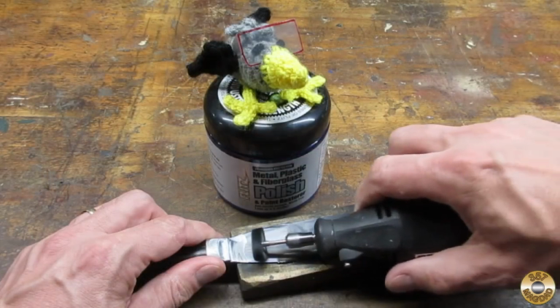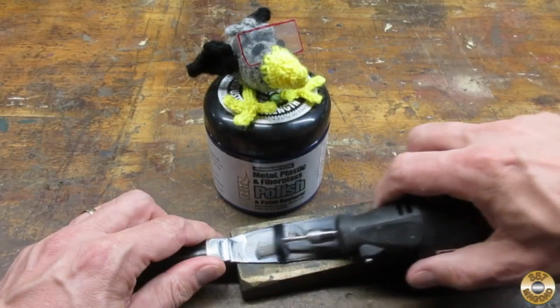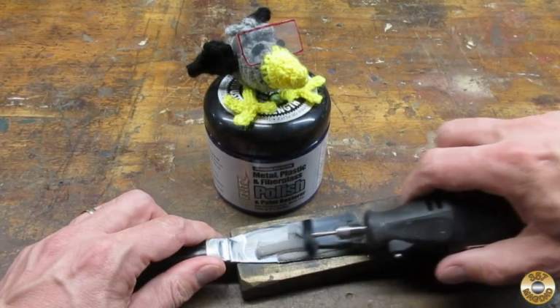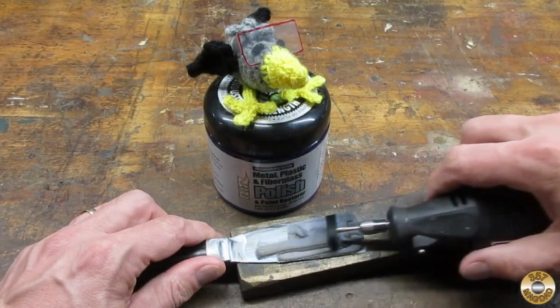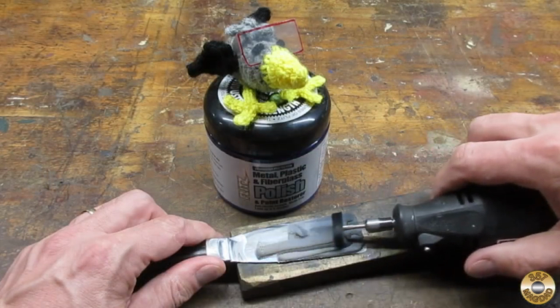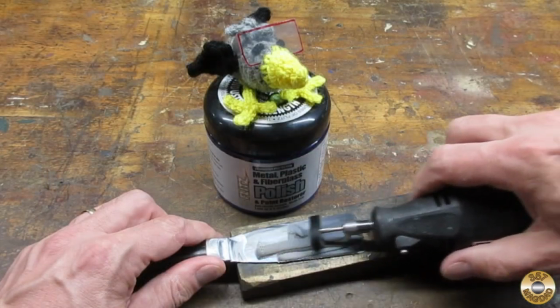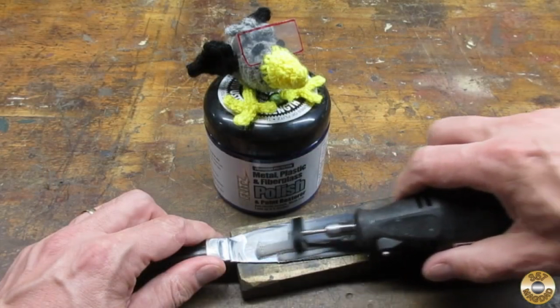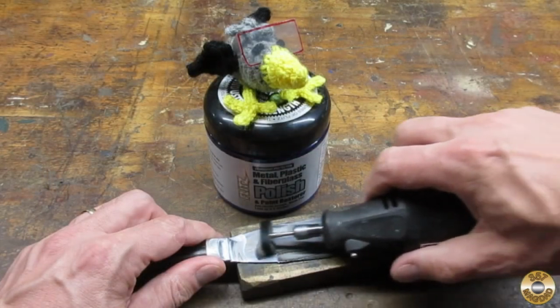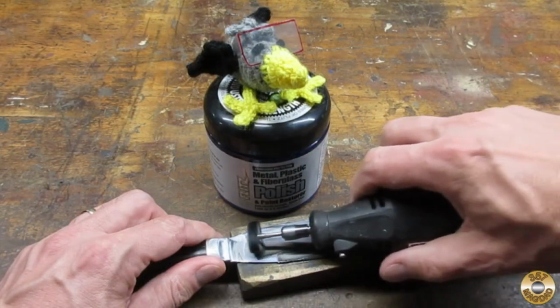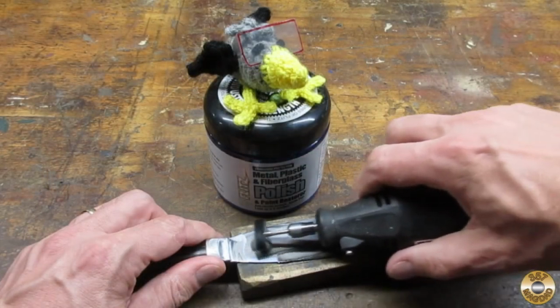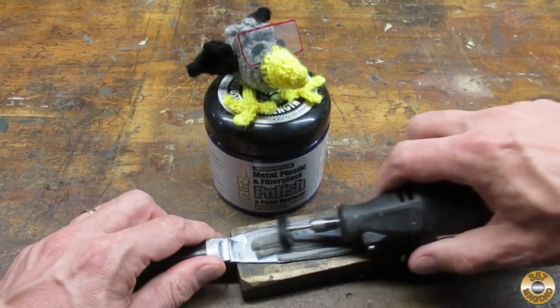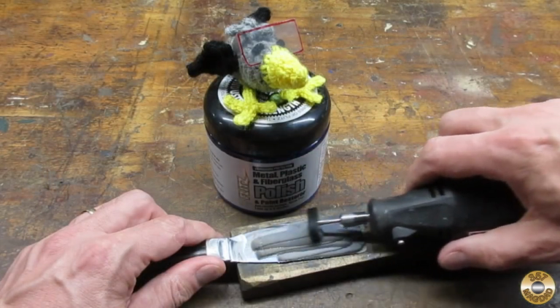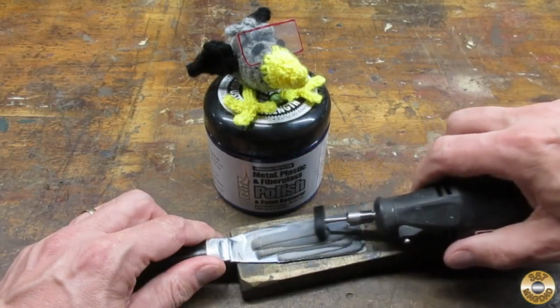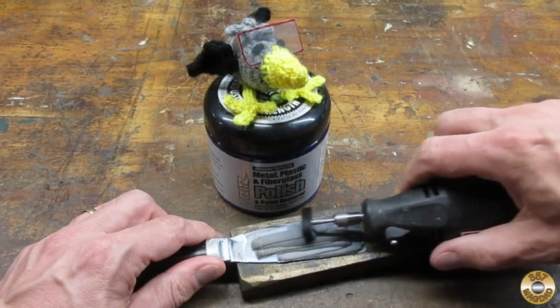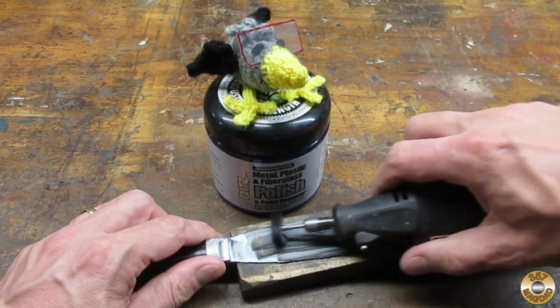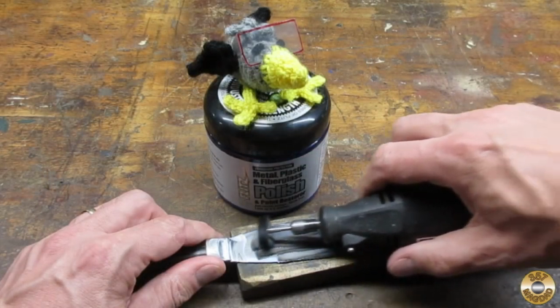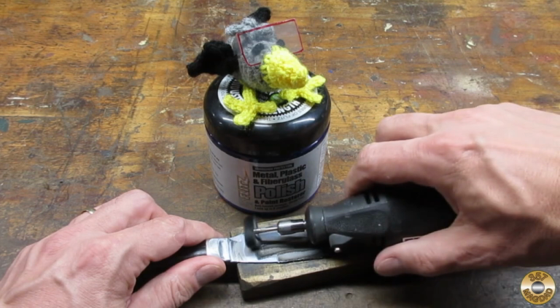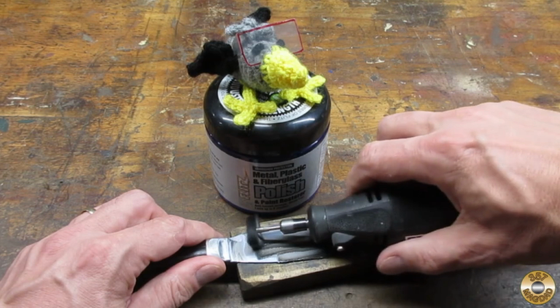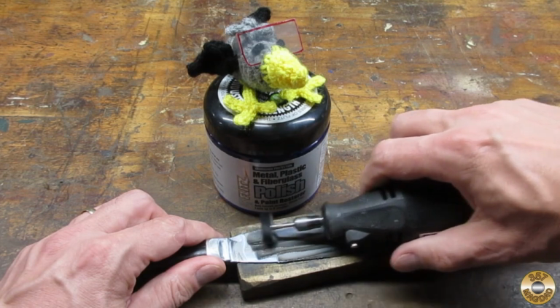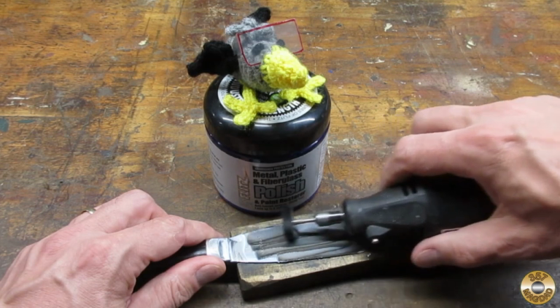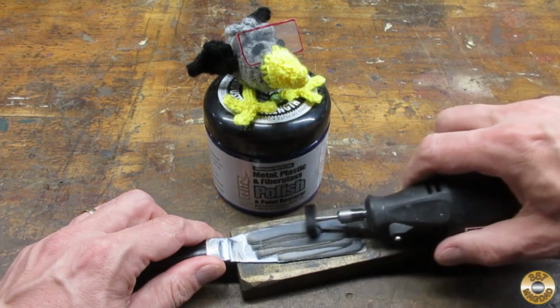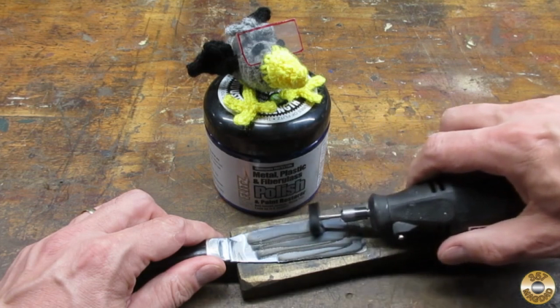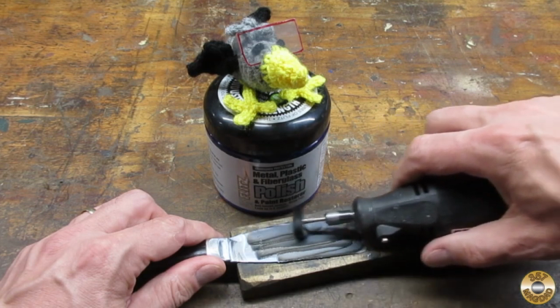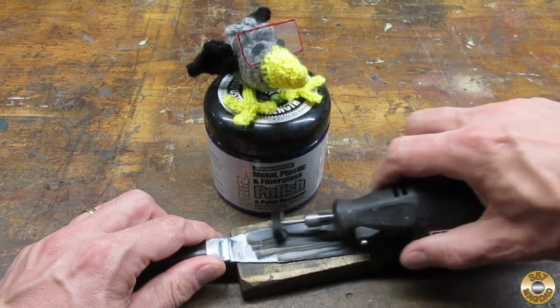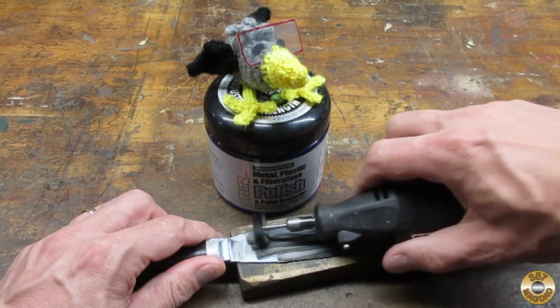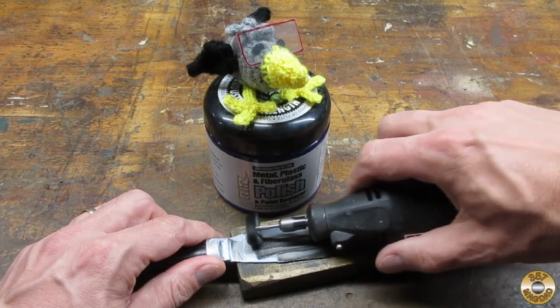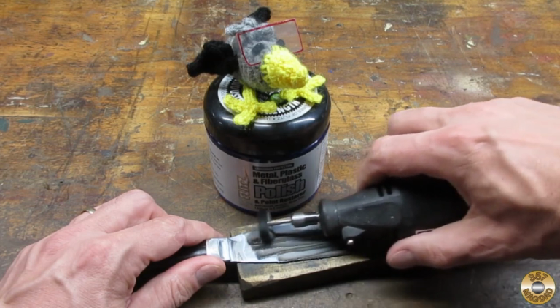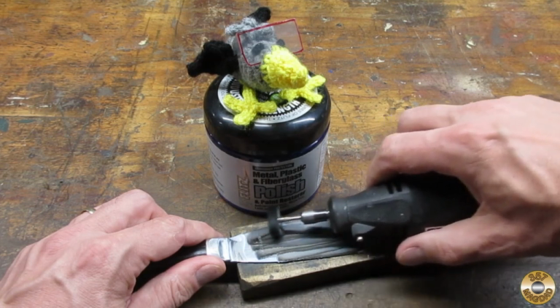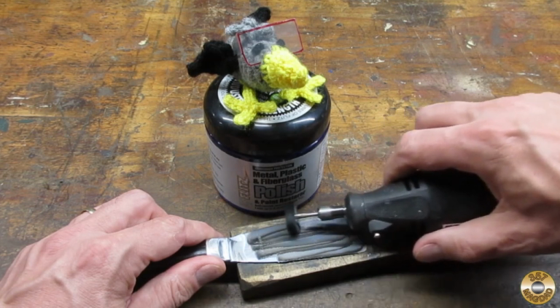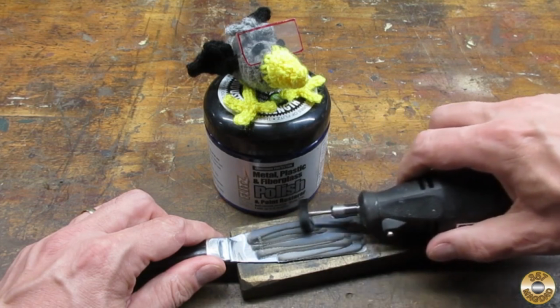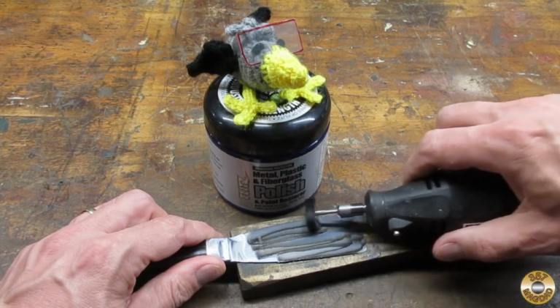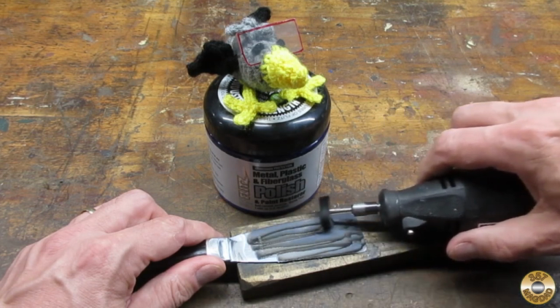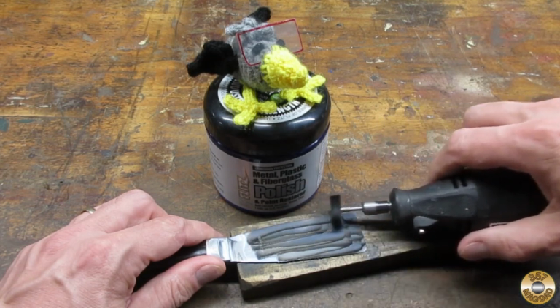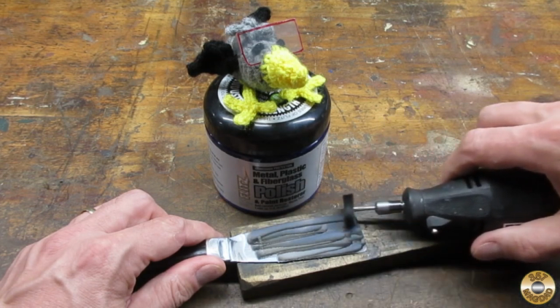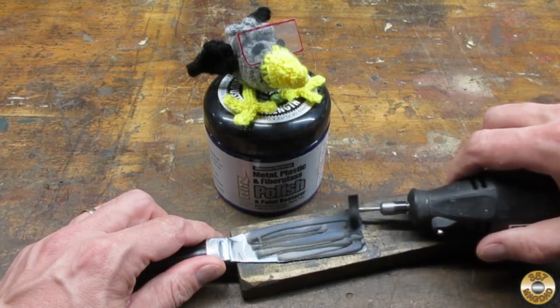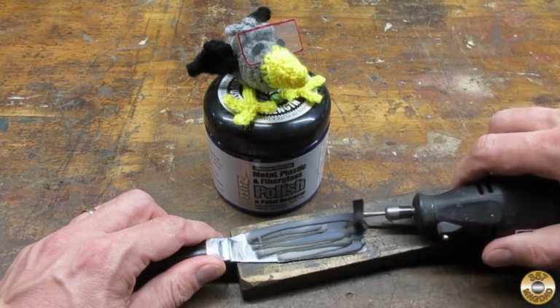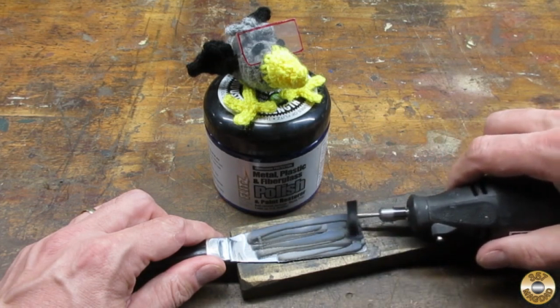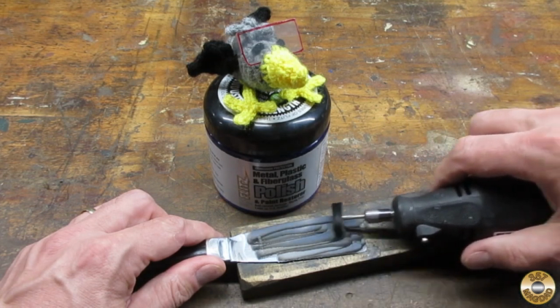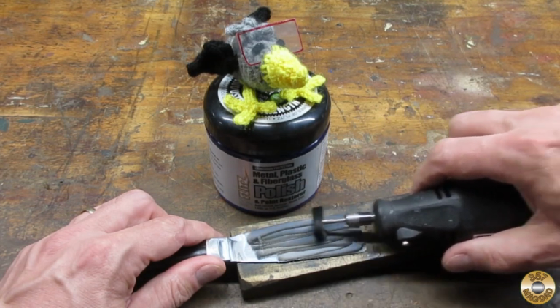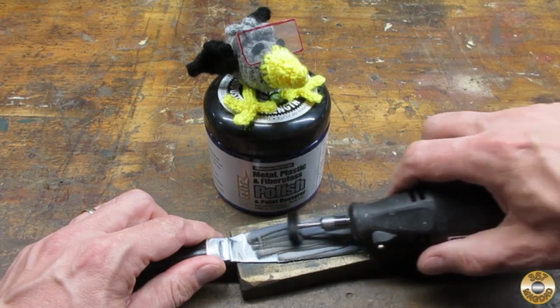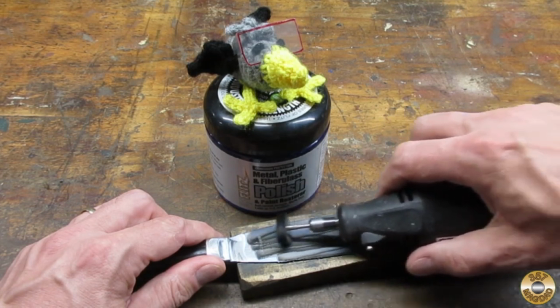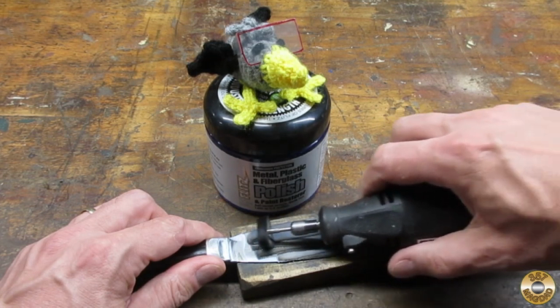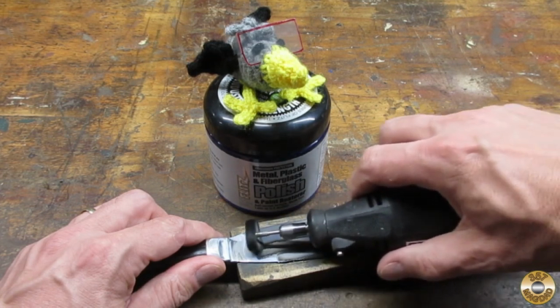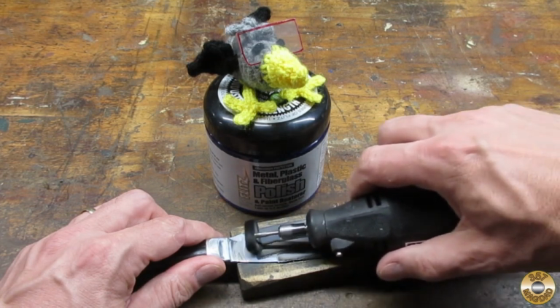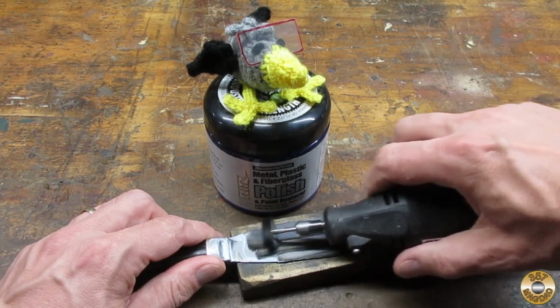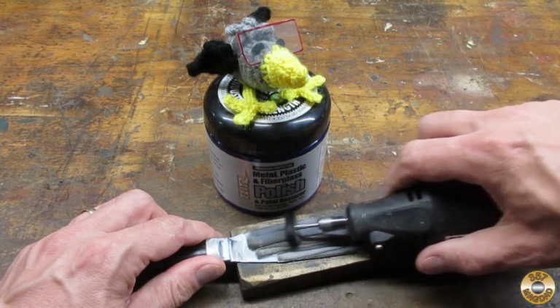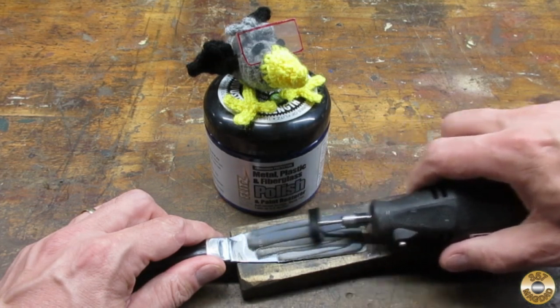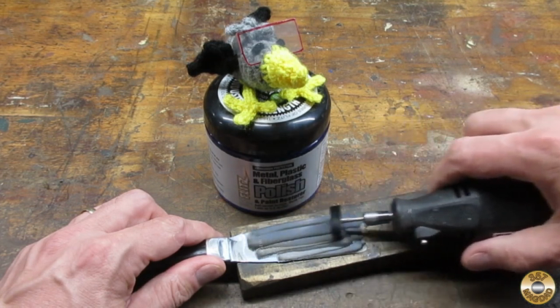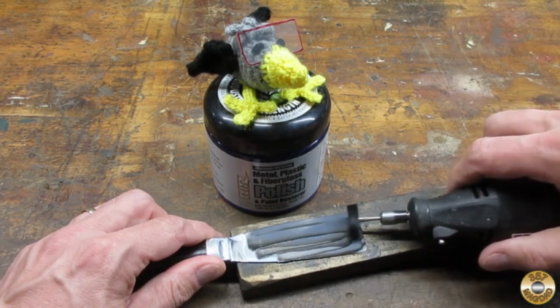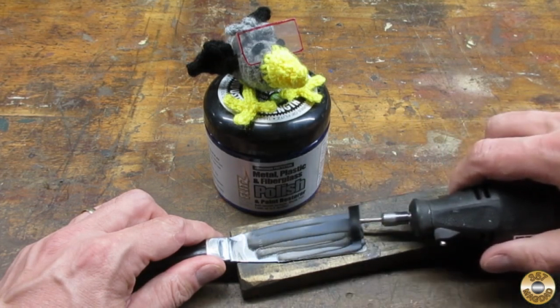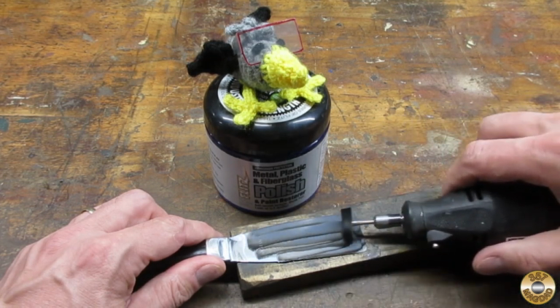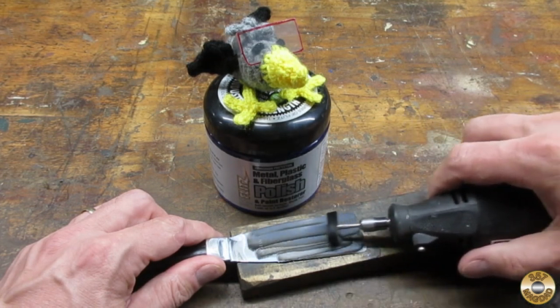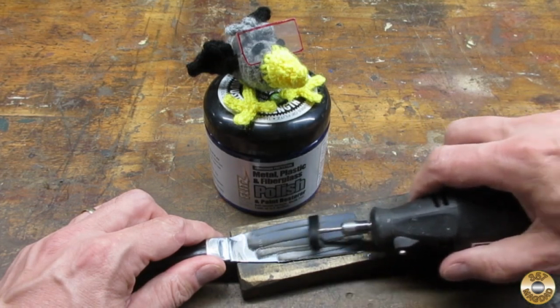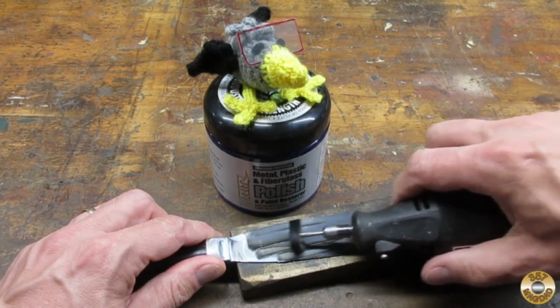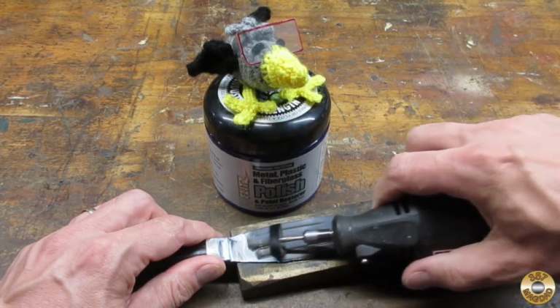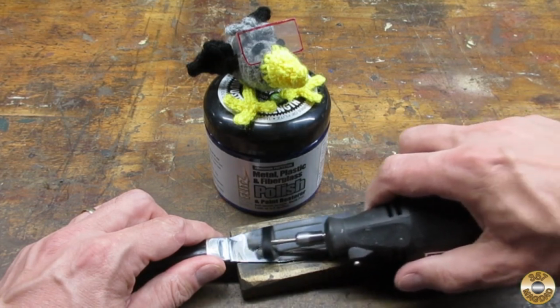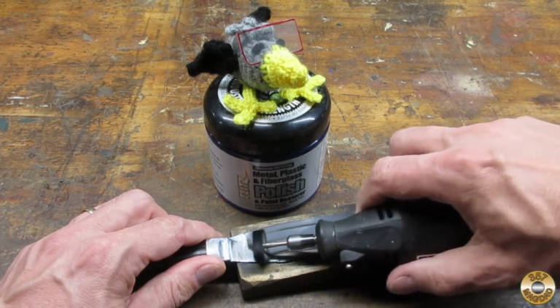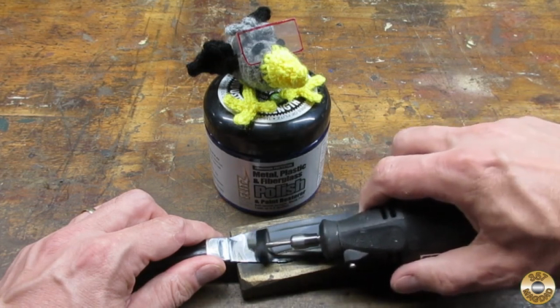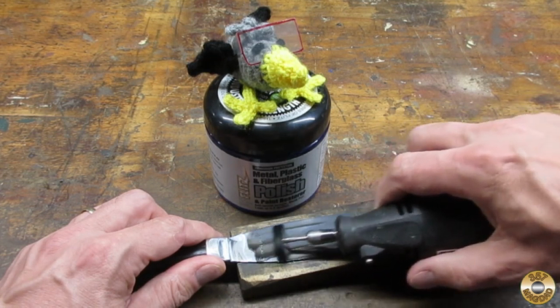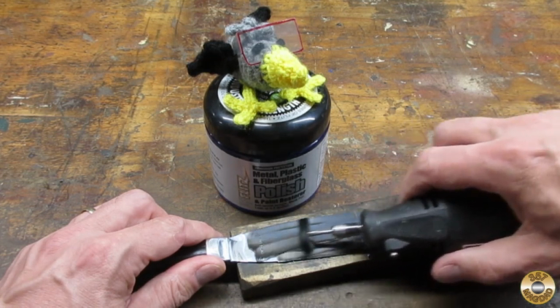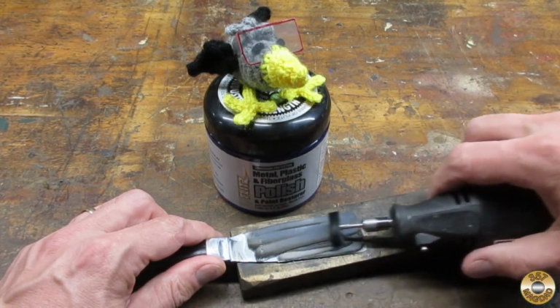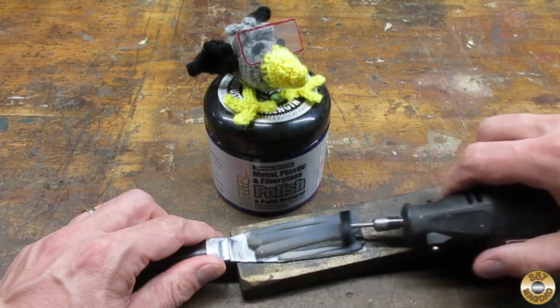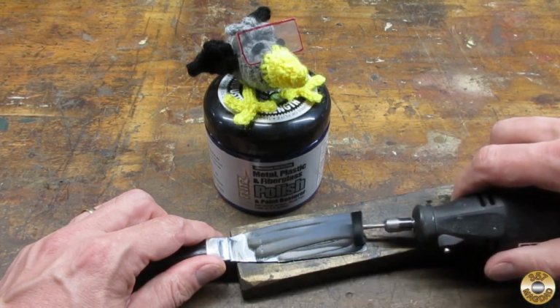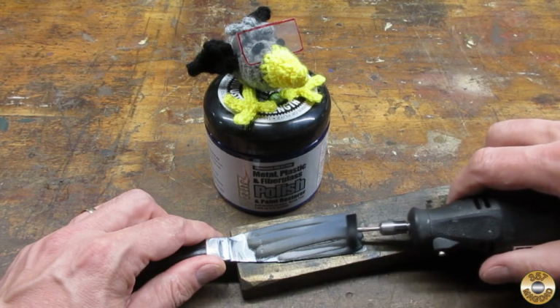I've been waiting for this moment. Flitzit. Now featuring a dentist tool.